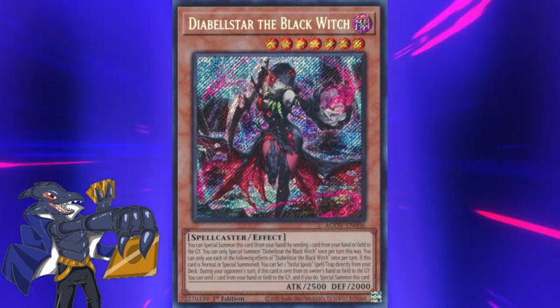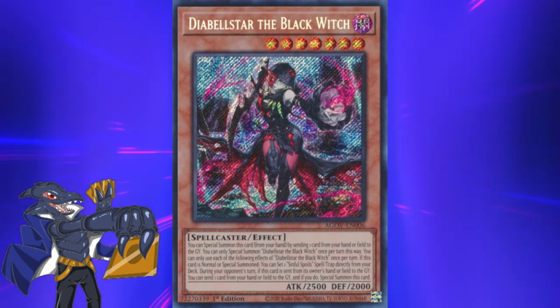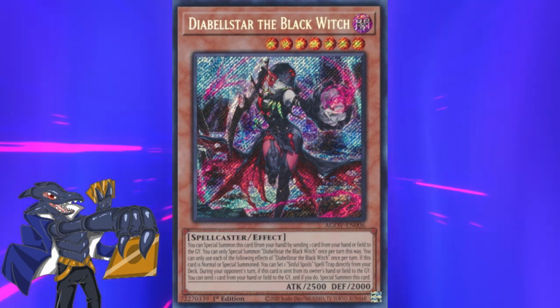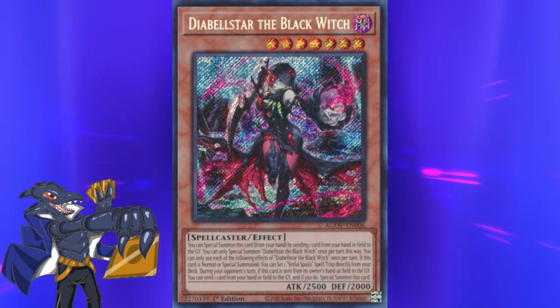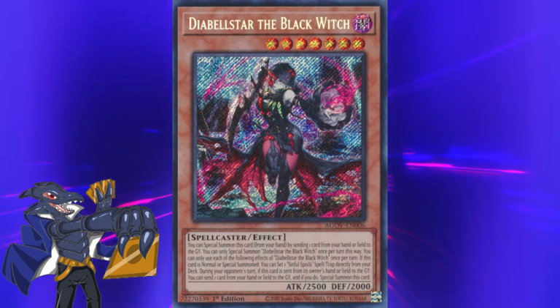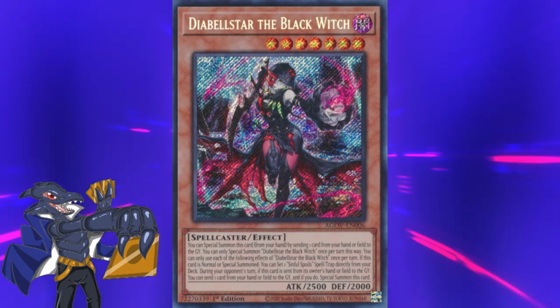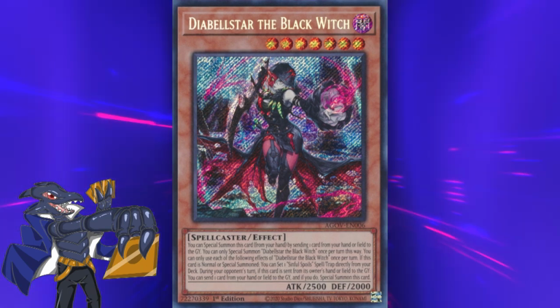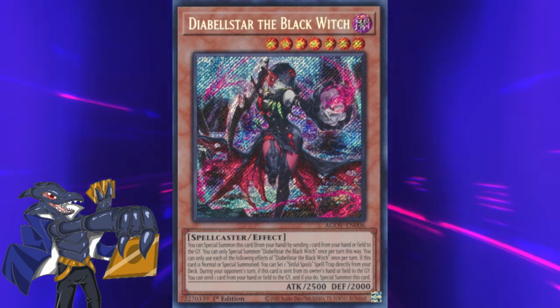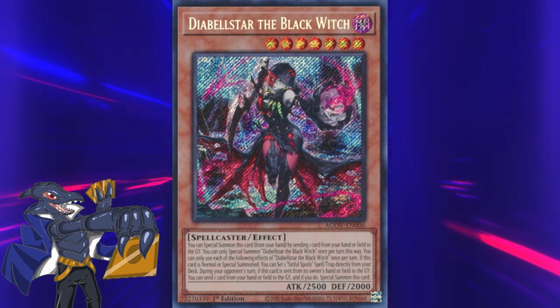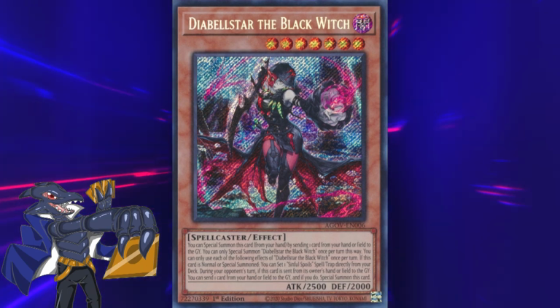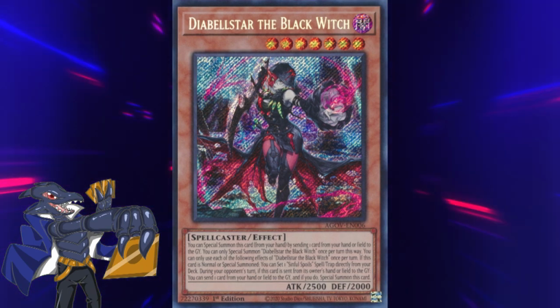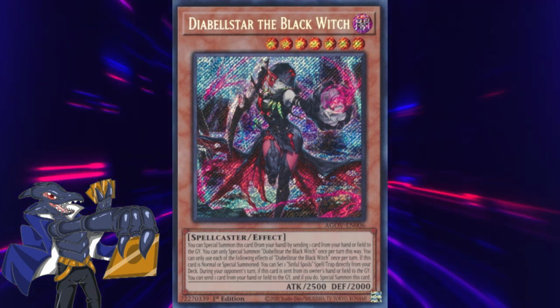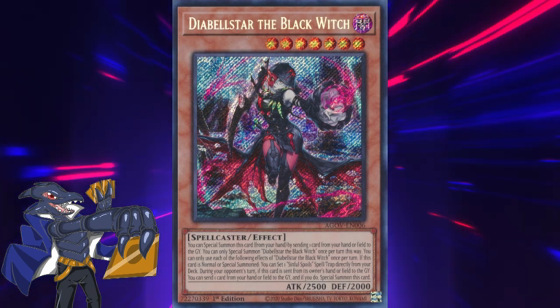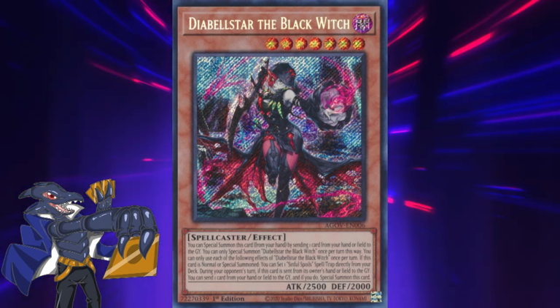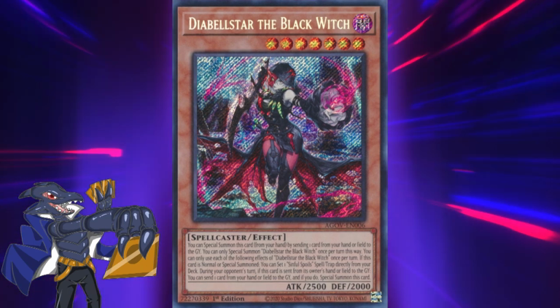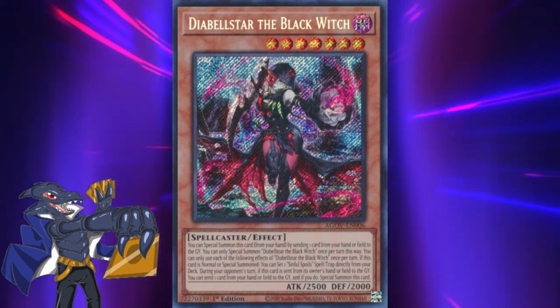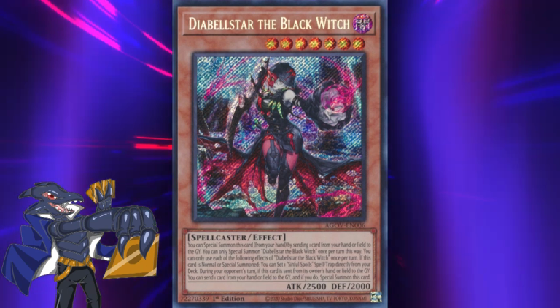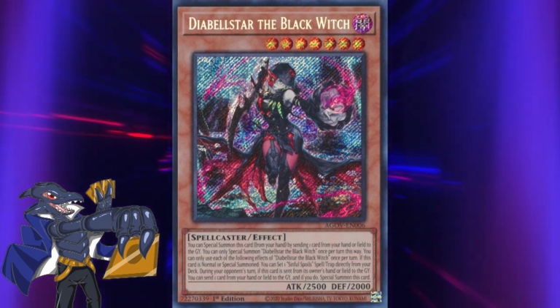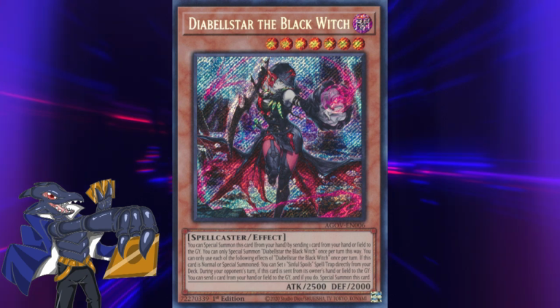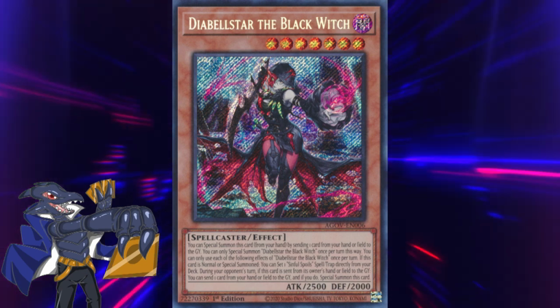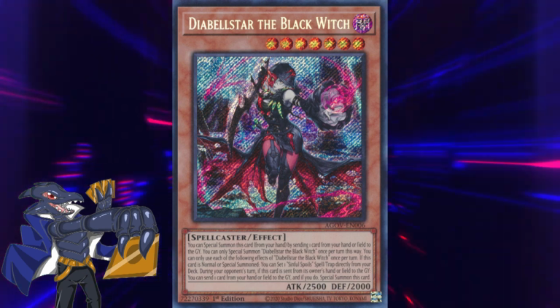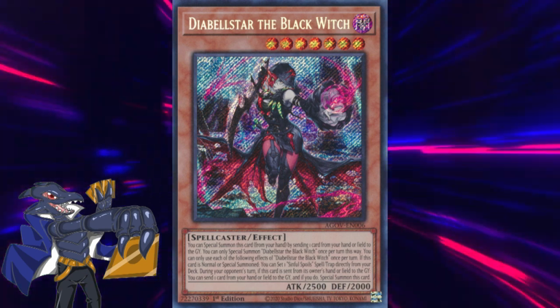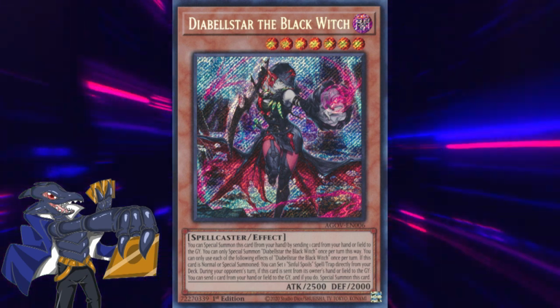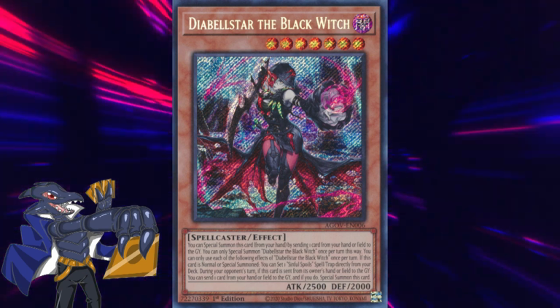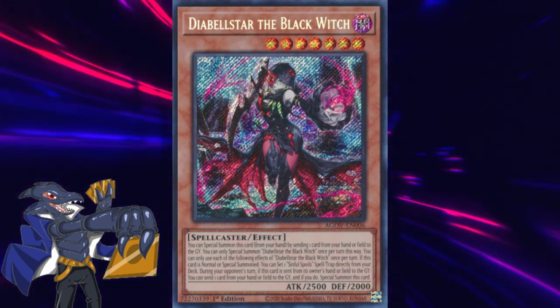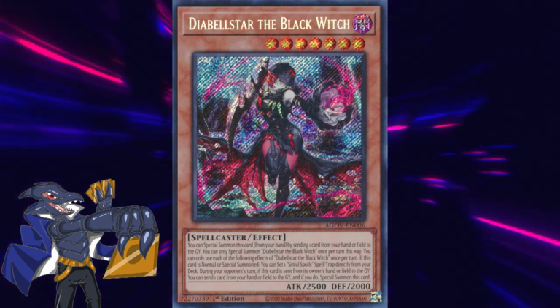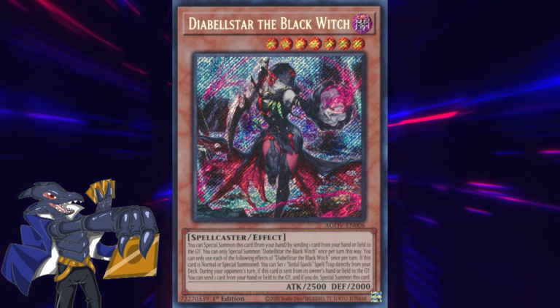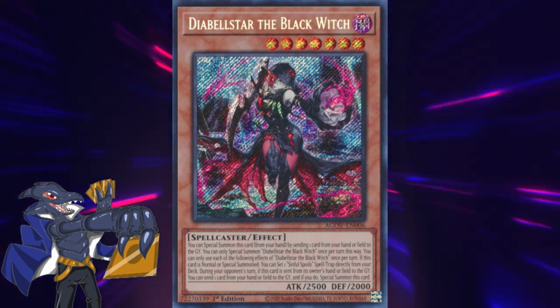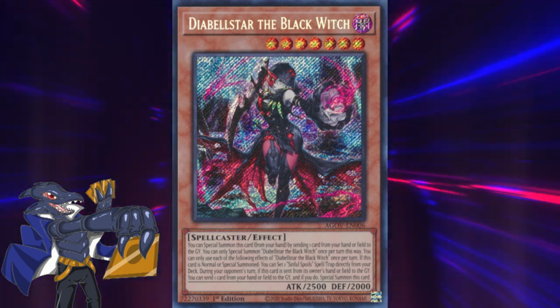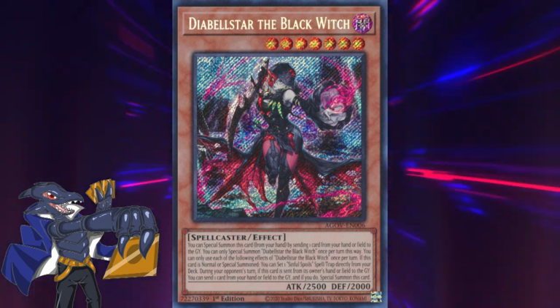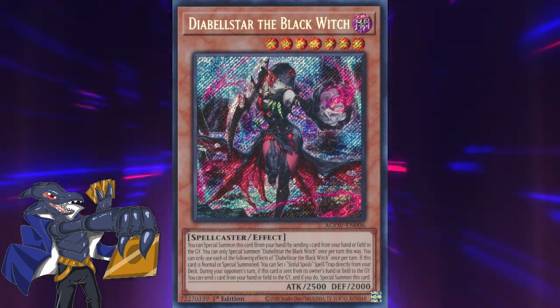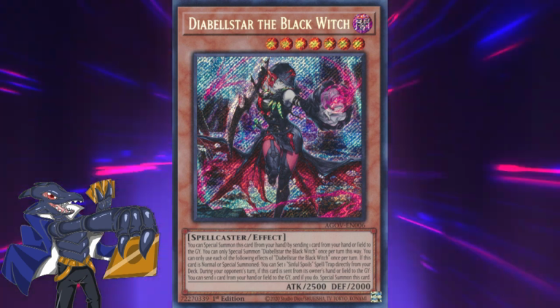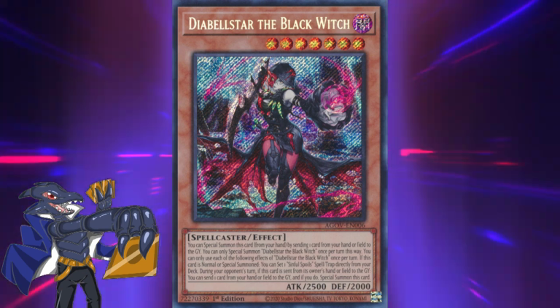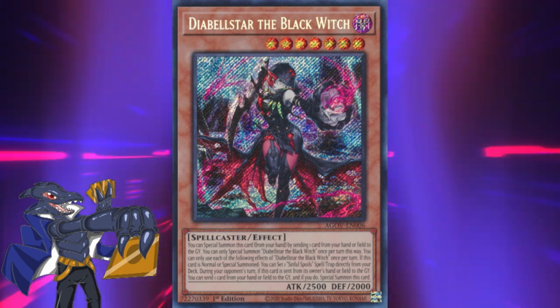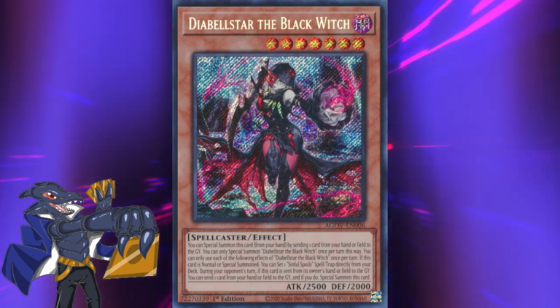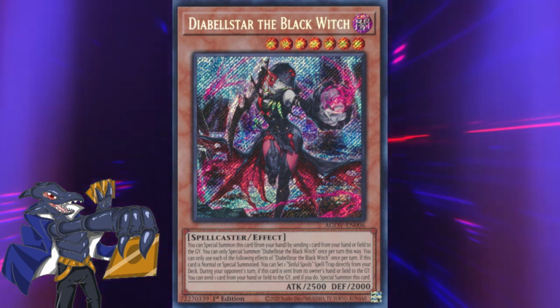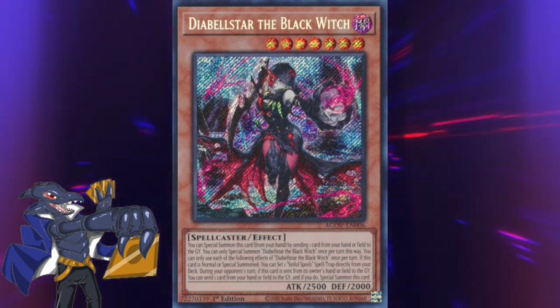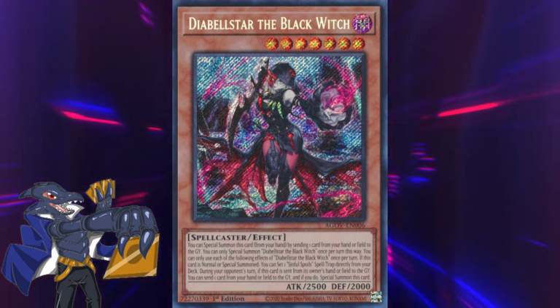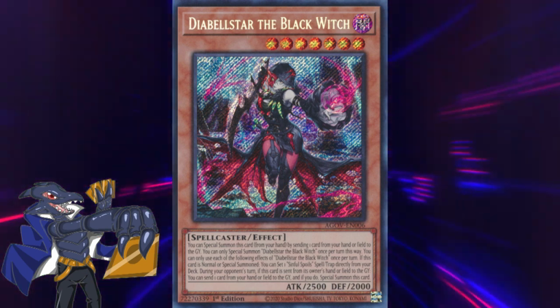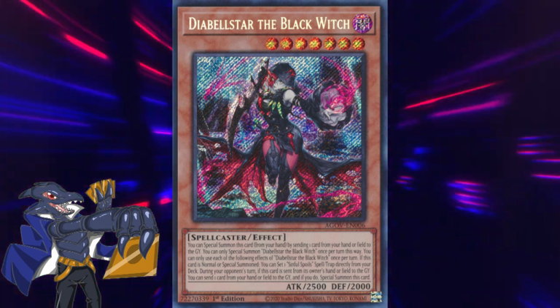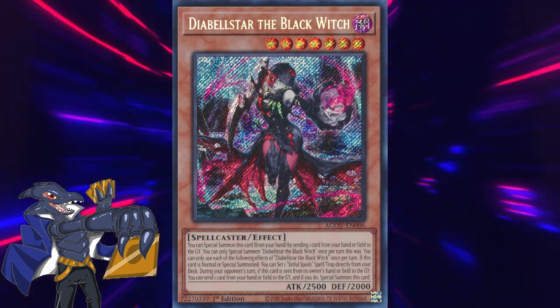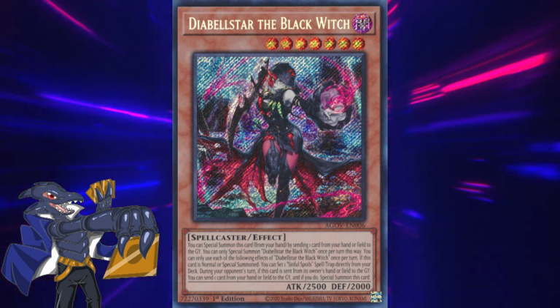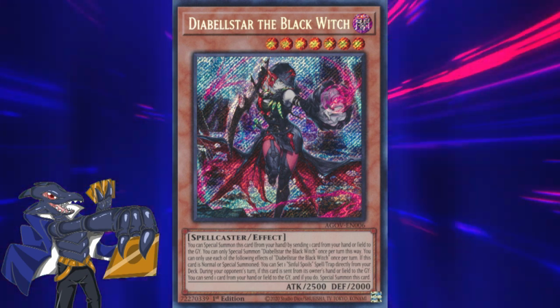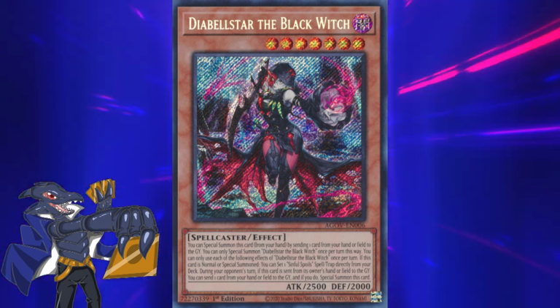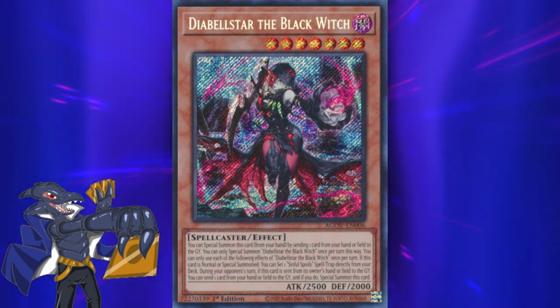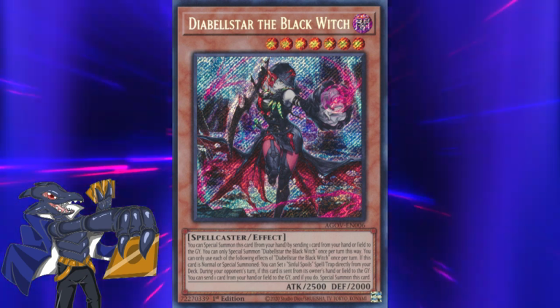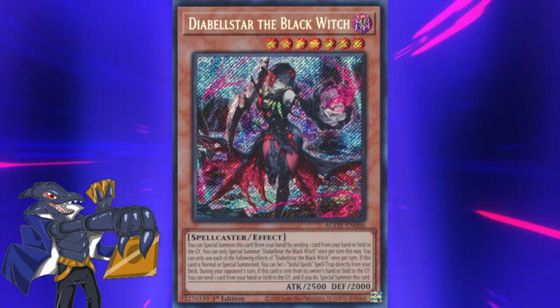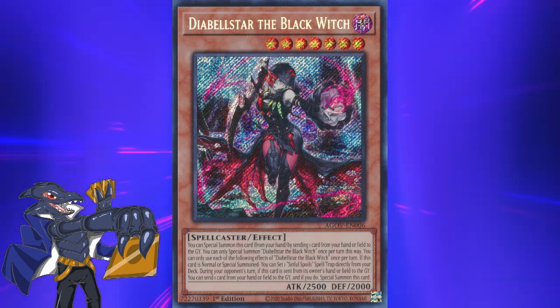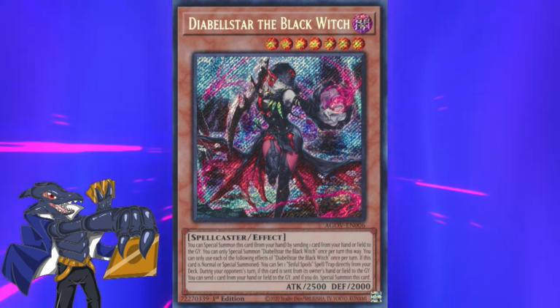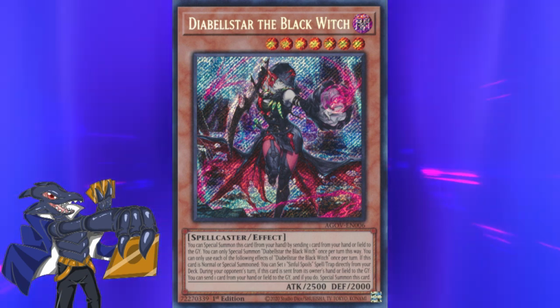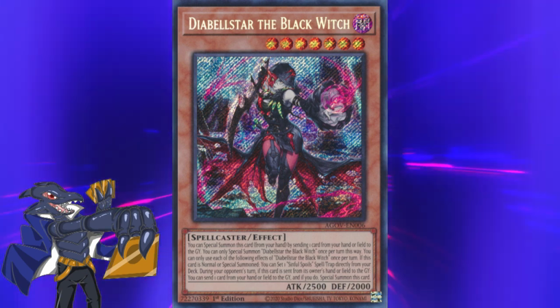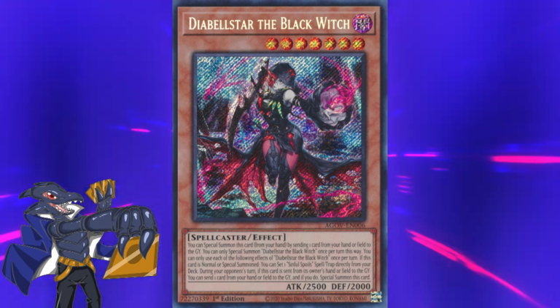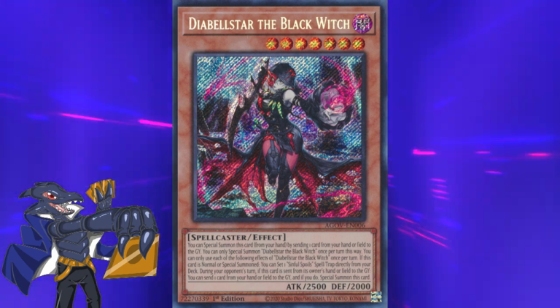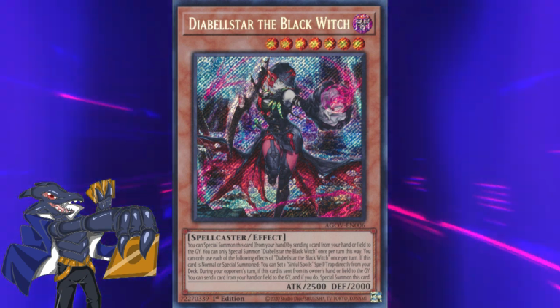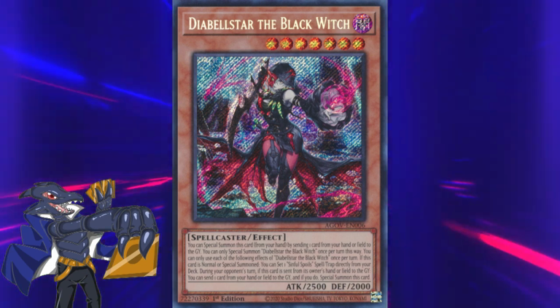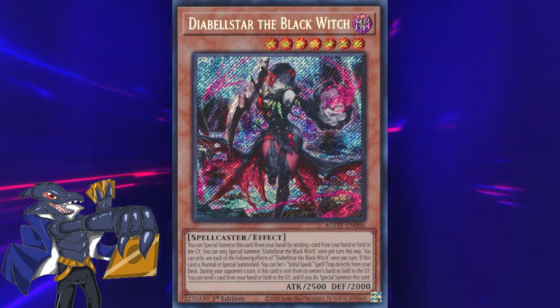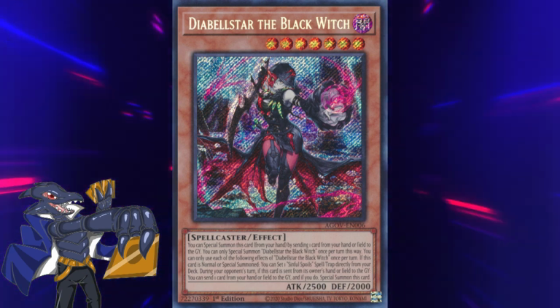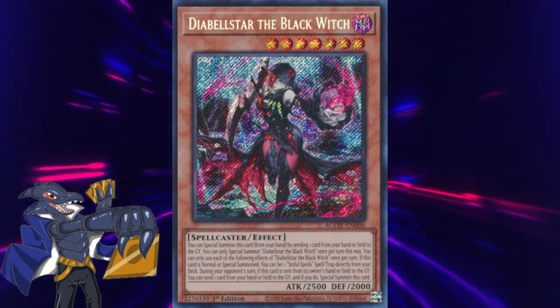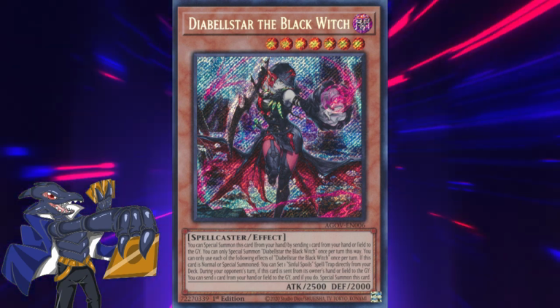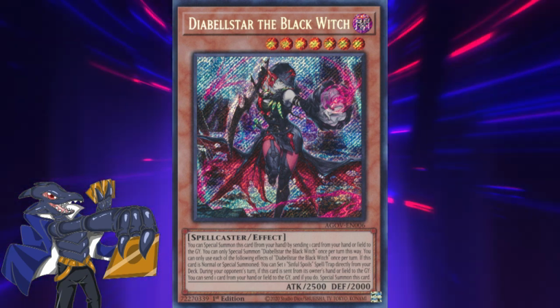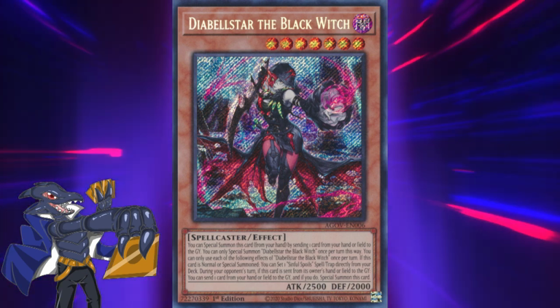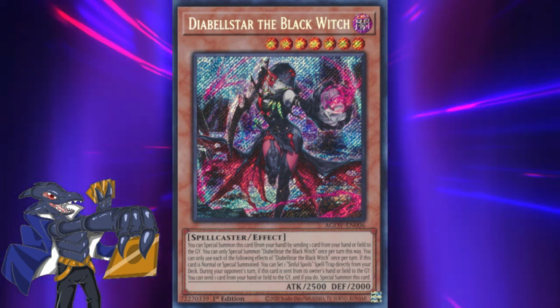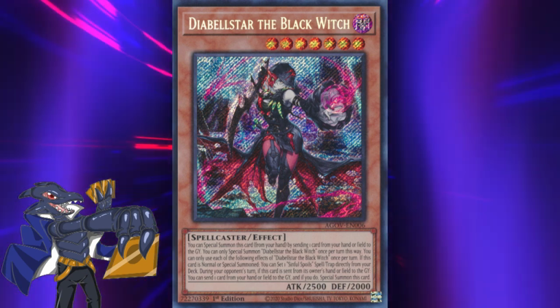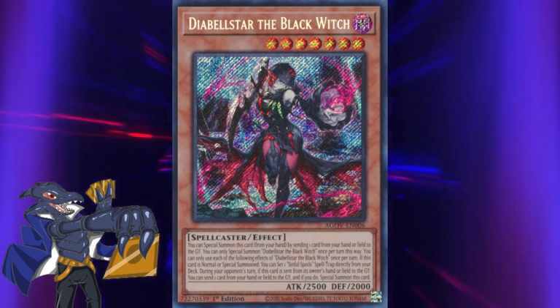Both of the engines intermingle and are made out of many intrinsic parts, which is the reason today's episode is featuring them as a duo. I'll start introducing cards from the Diabilstar engine first, then proceeding to Snake Eyes. Let us start this section with the star of the show, the main character in the lore, and Yu-Gi-Oh!'s newest waifu.